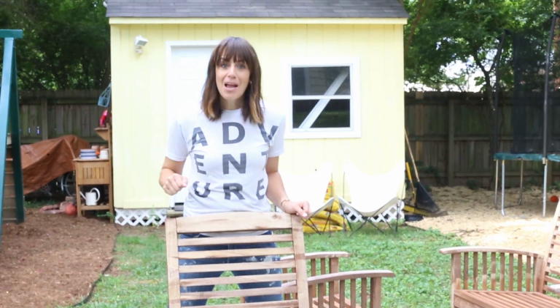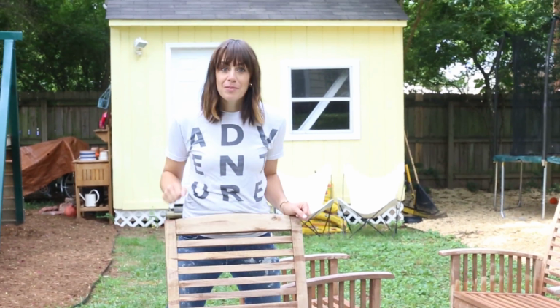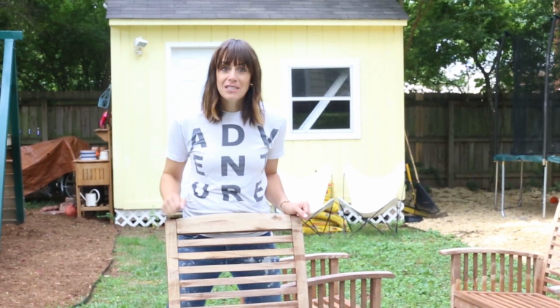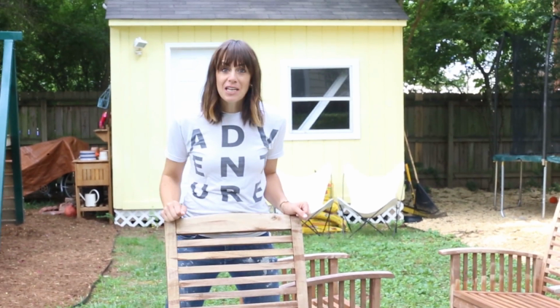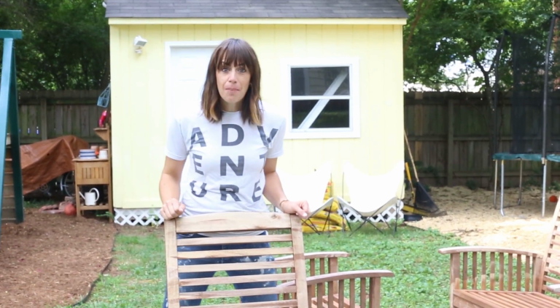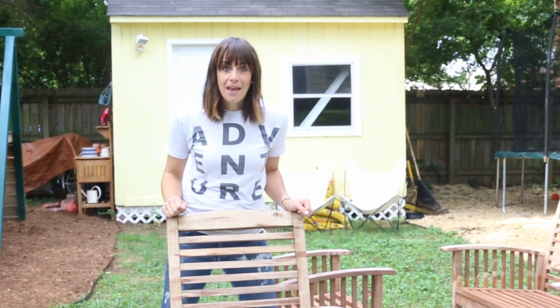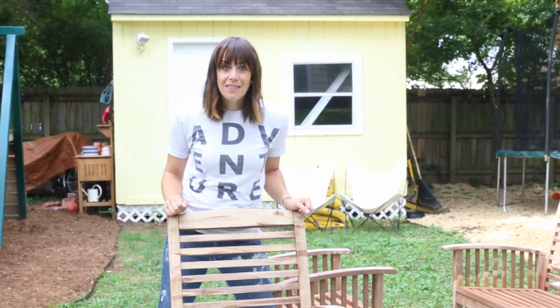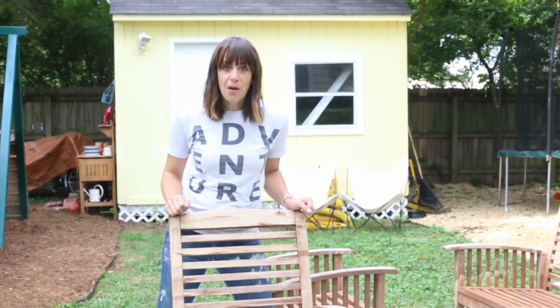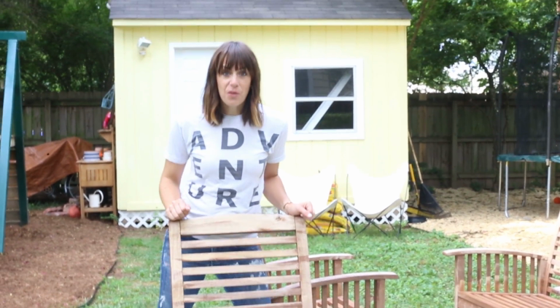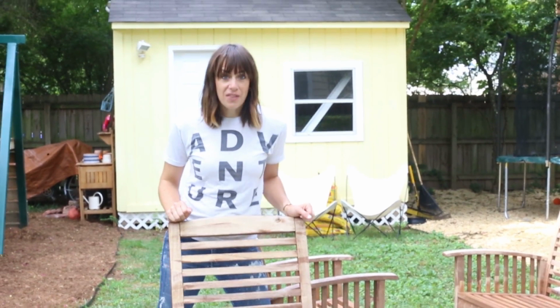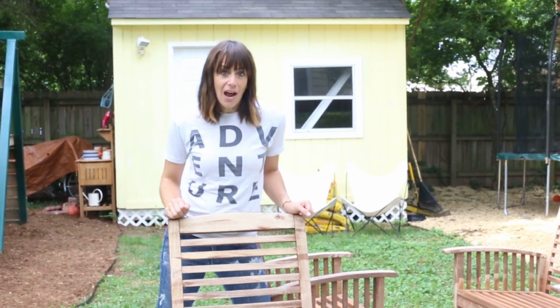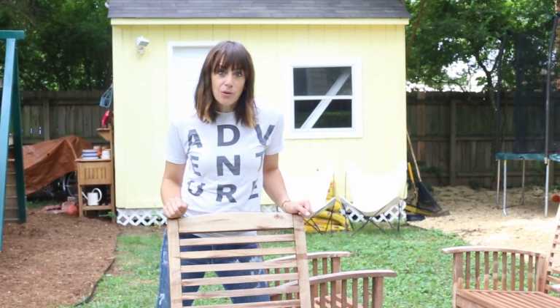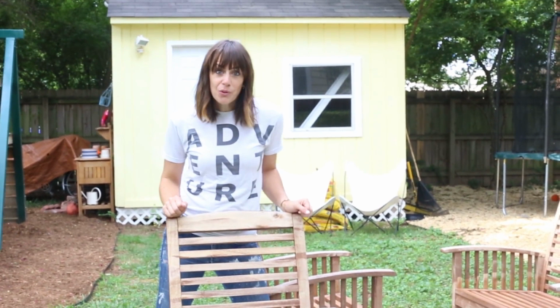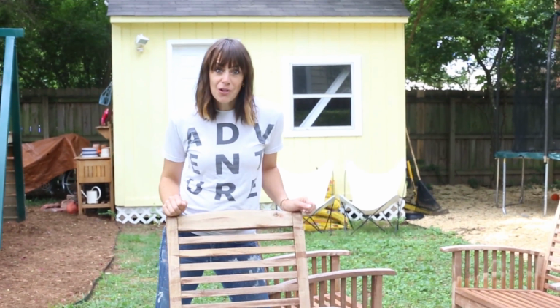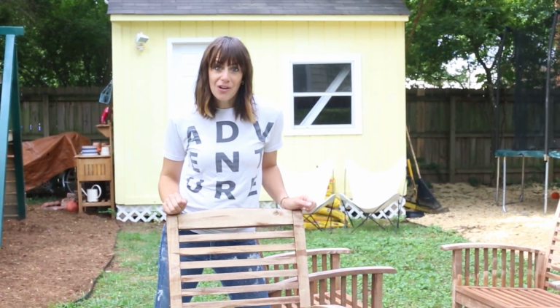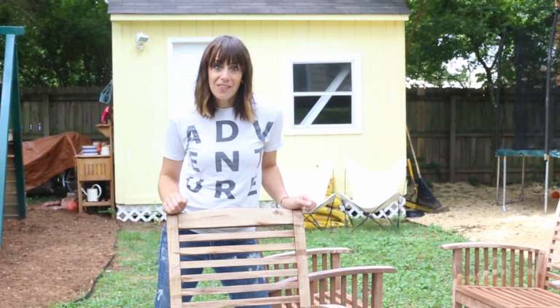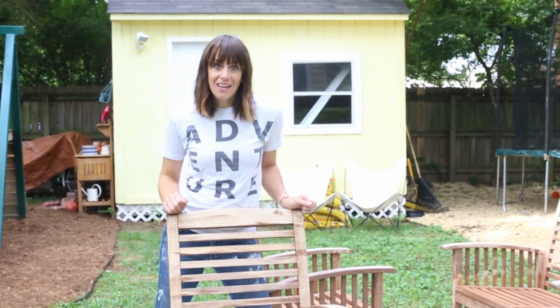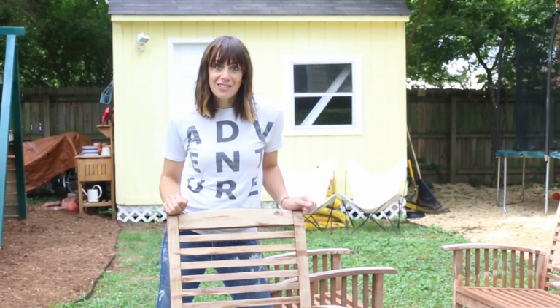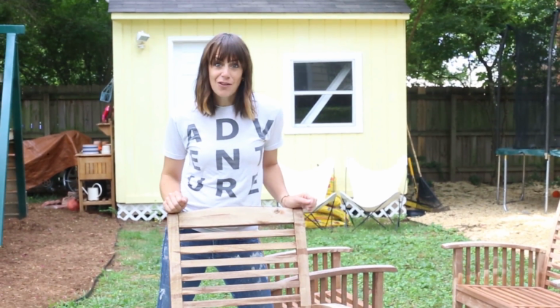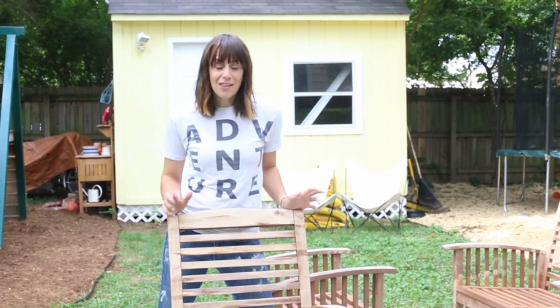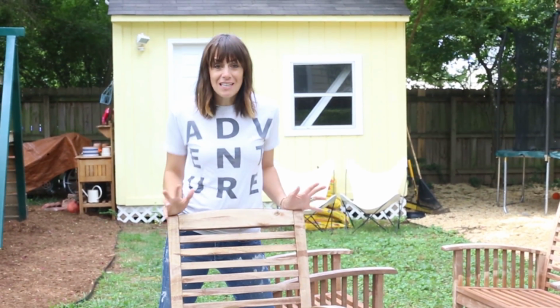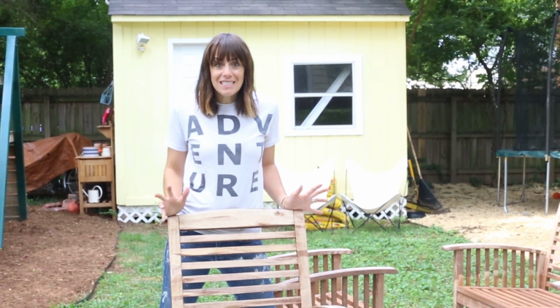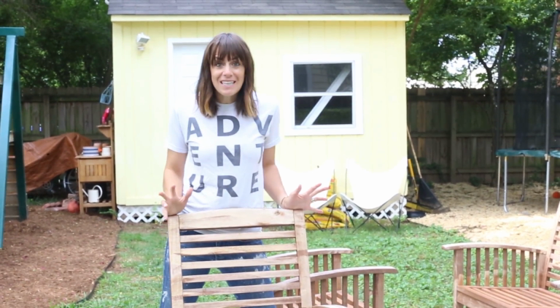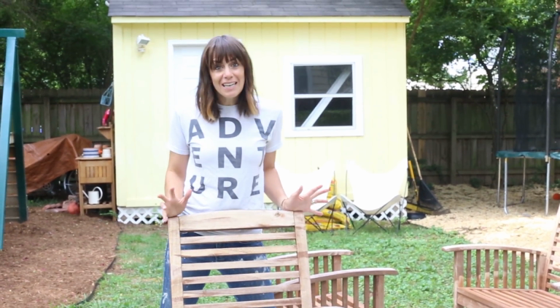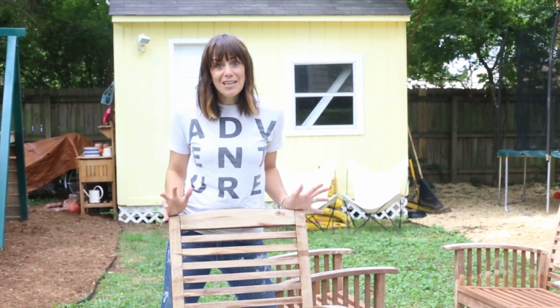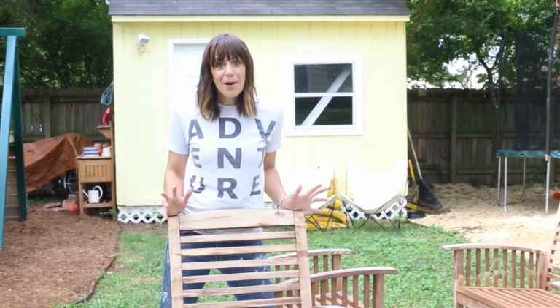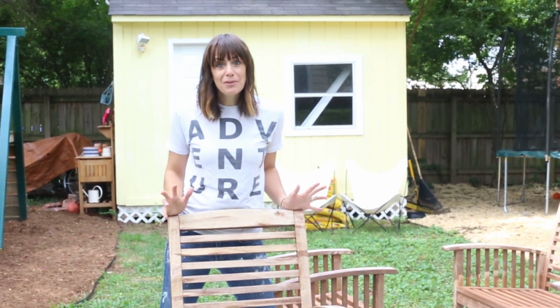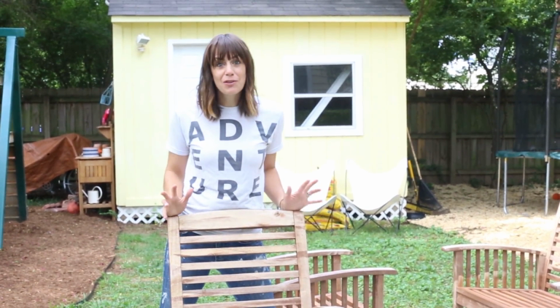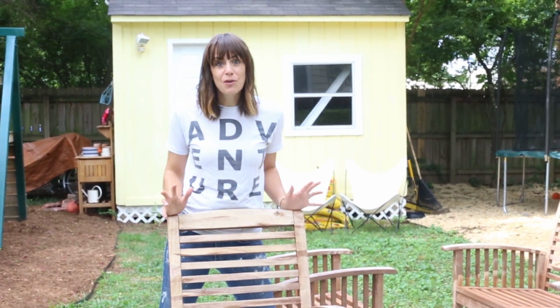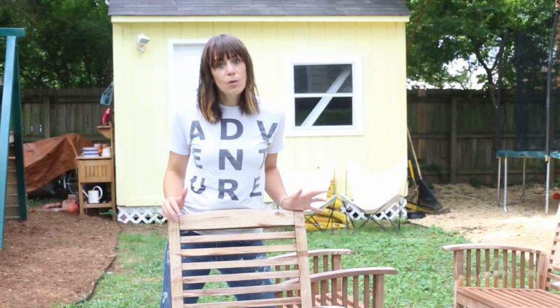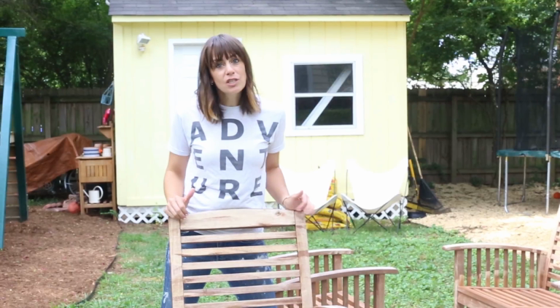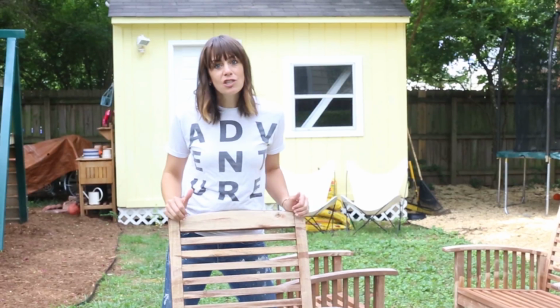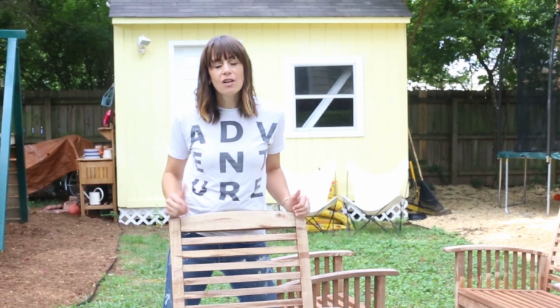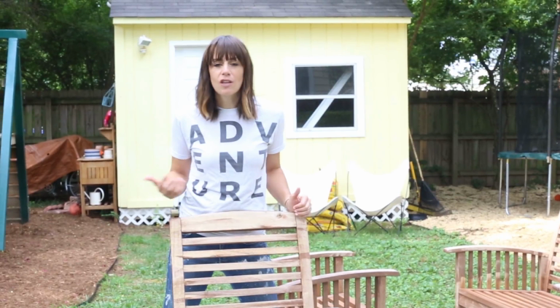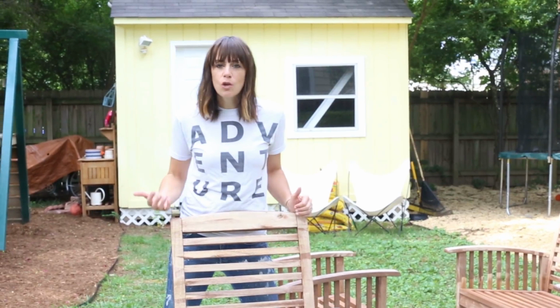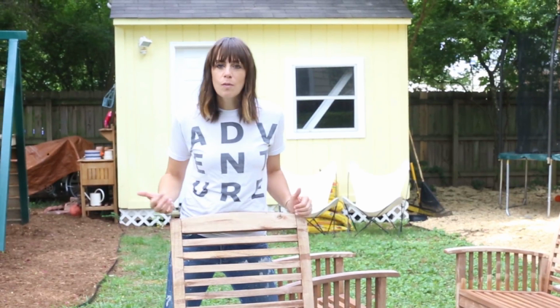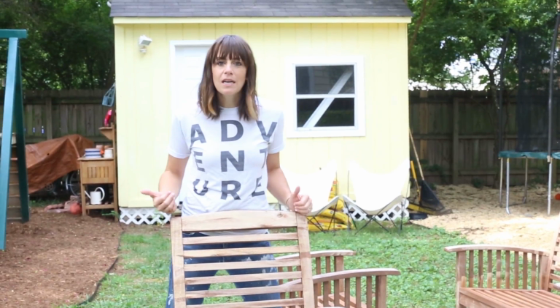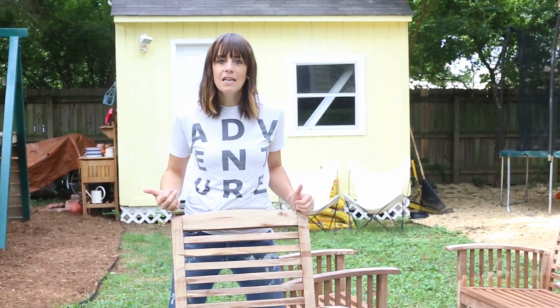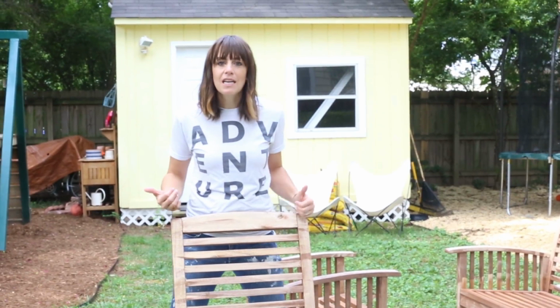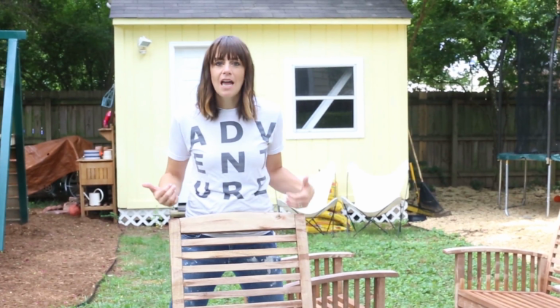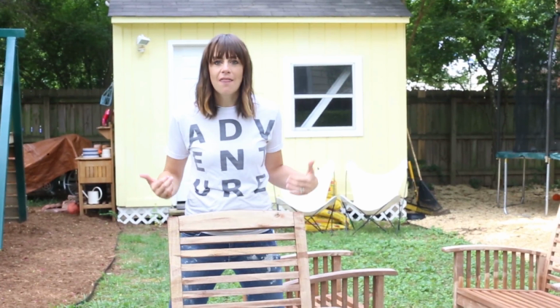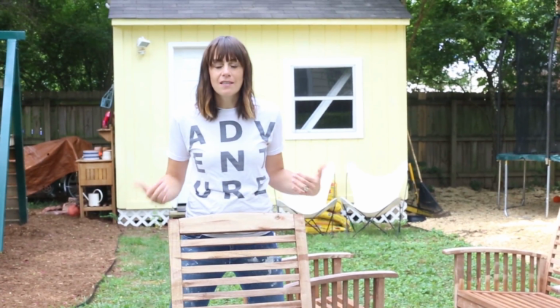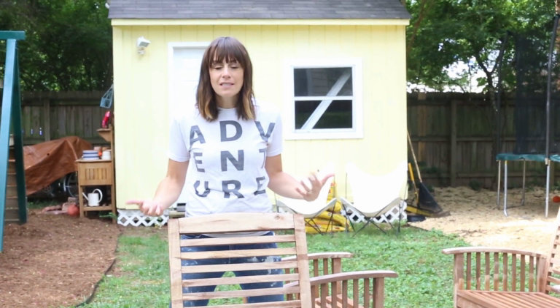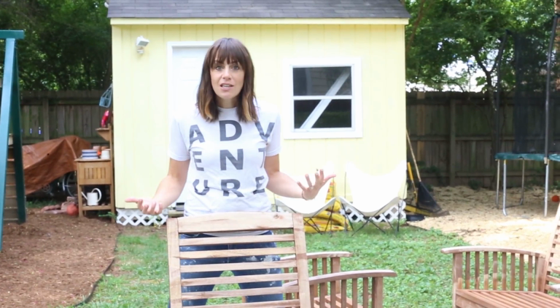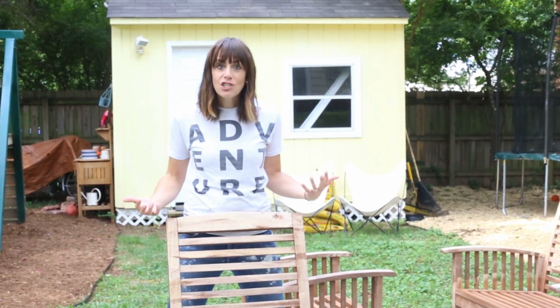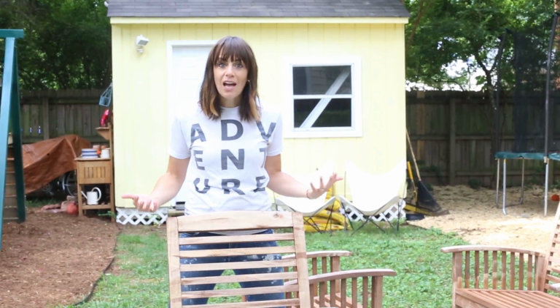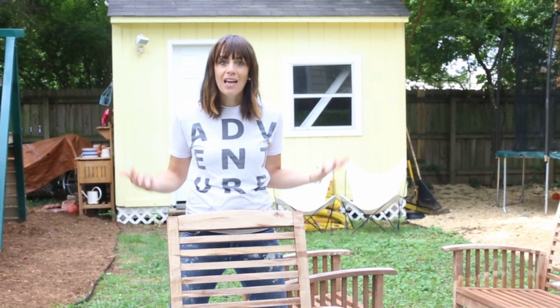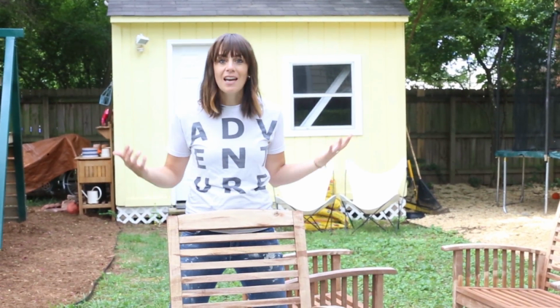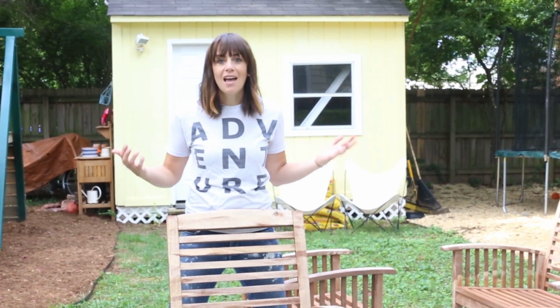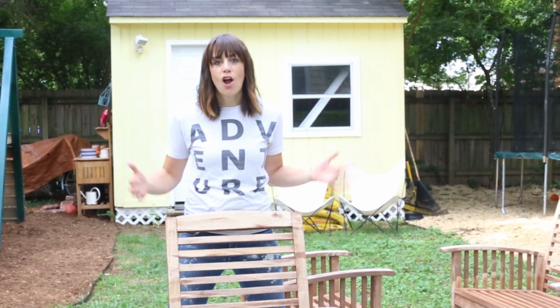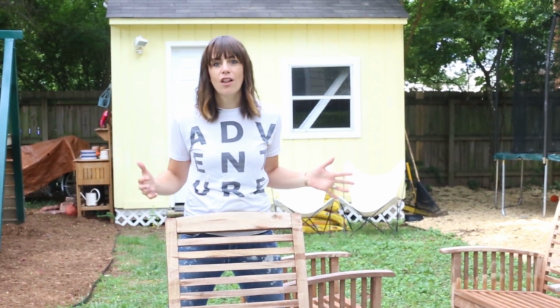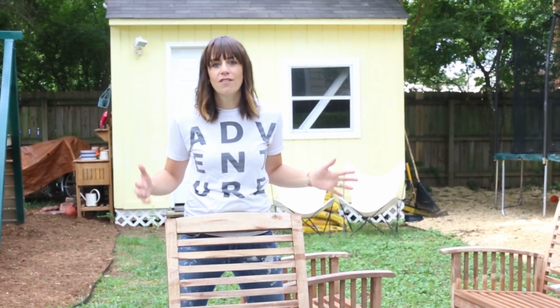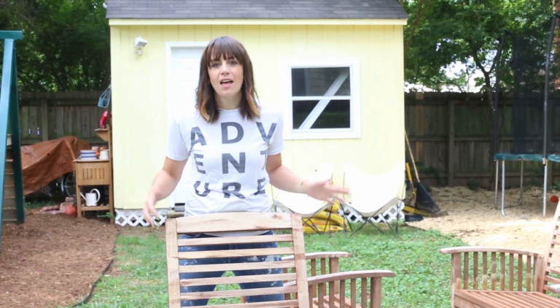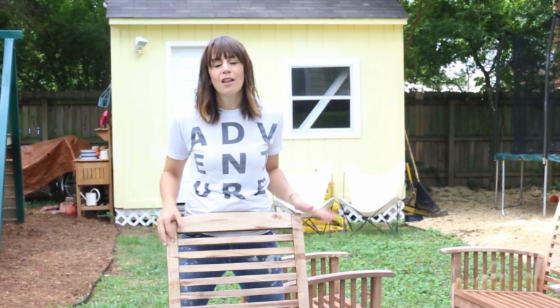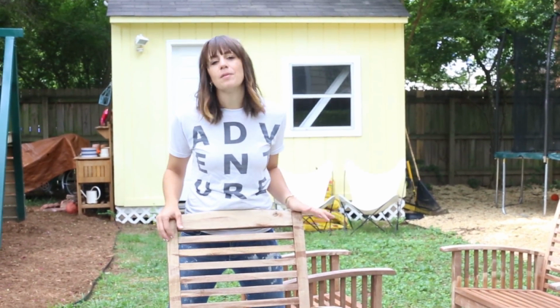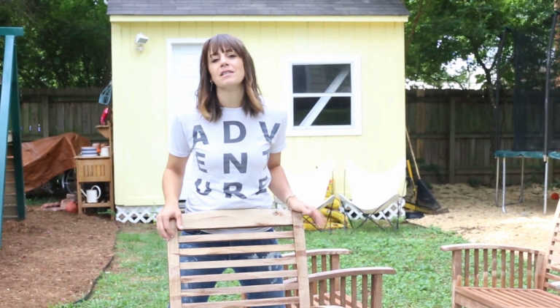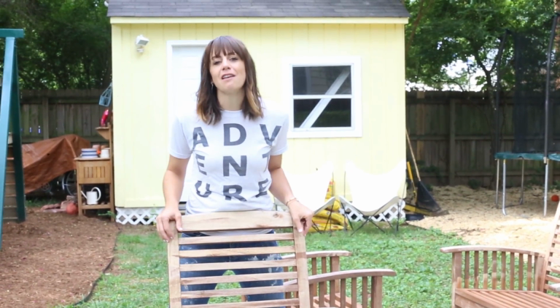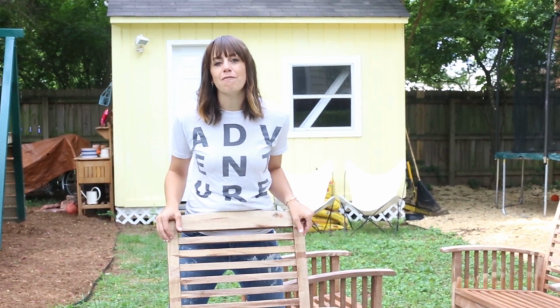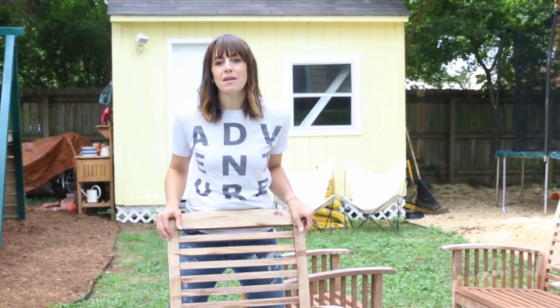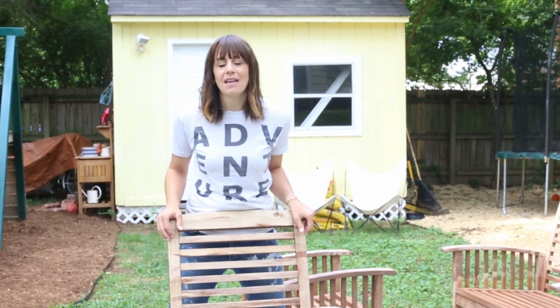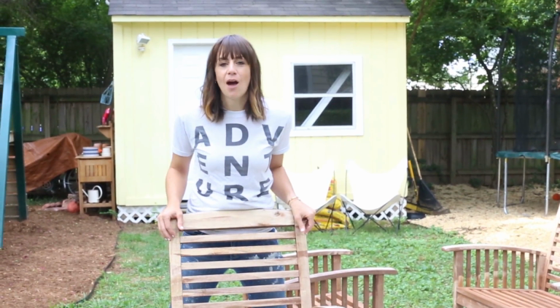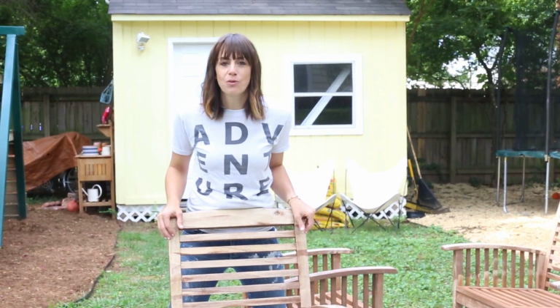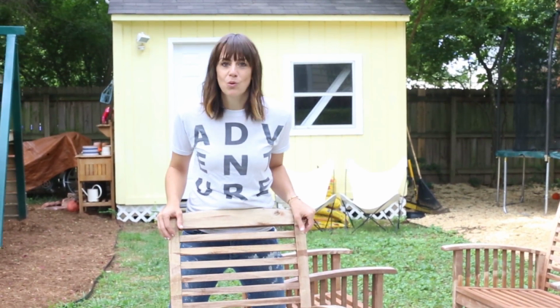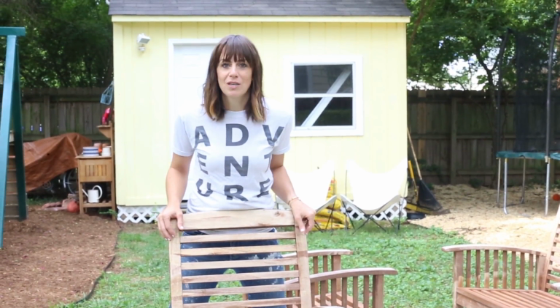I'm just gonna paint them with an outdoor urethane so that they stand up to the moisture and the humidity and the sunshine and all of the elements of being outdoors.